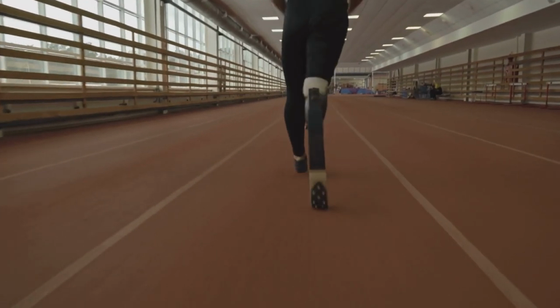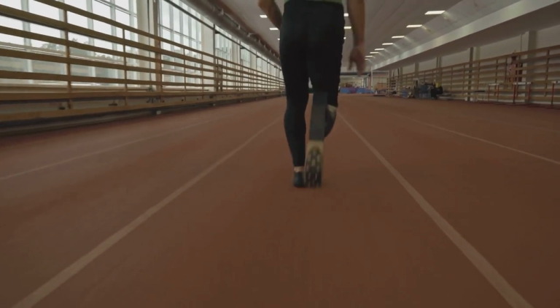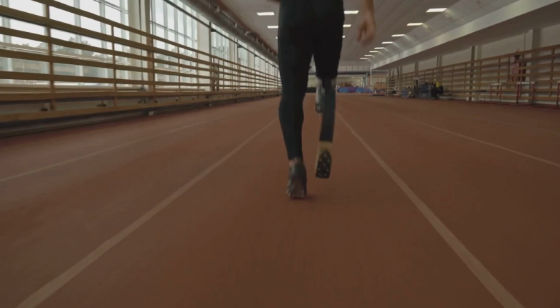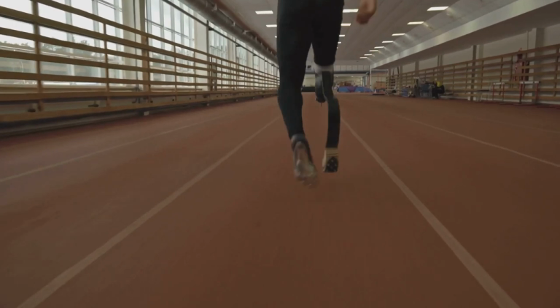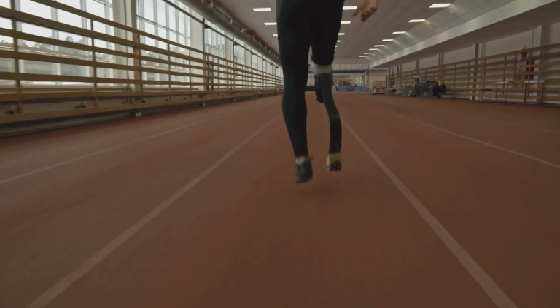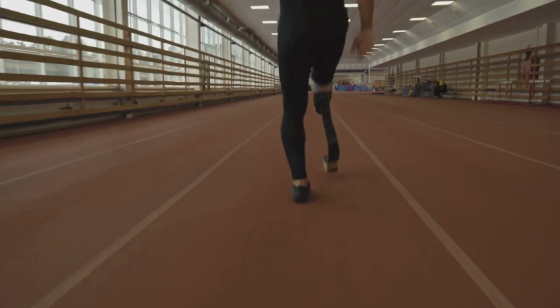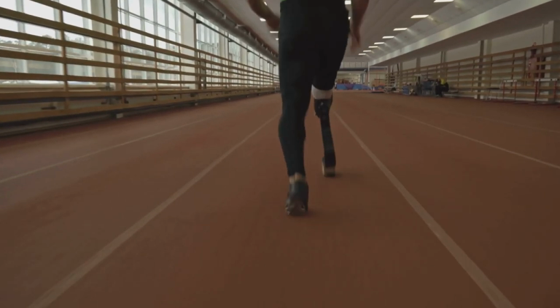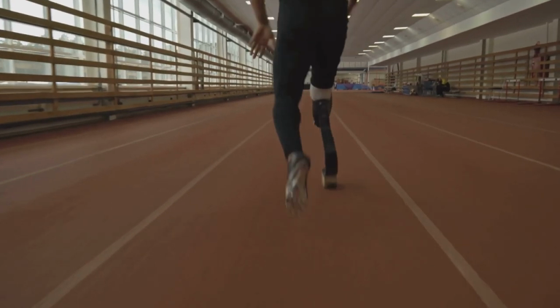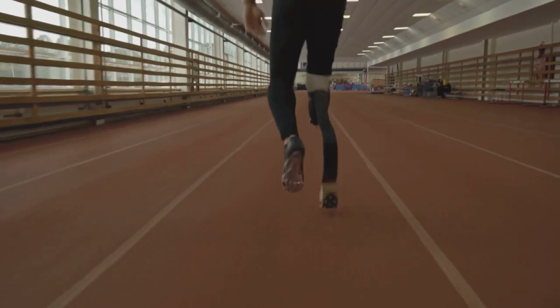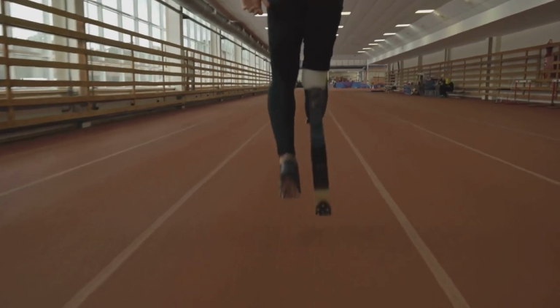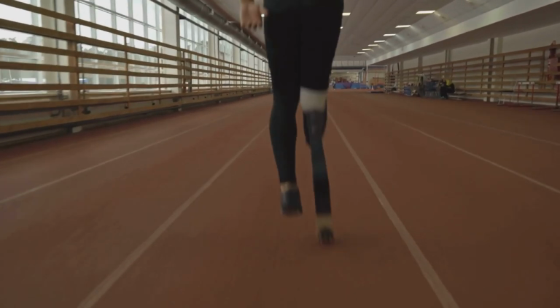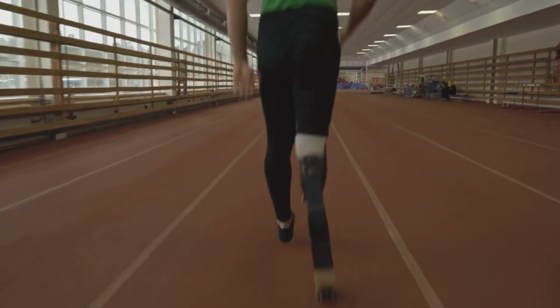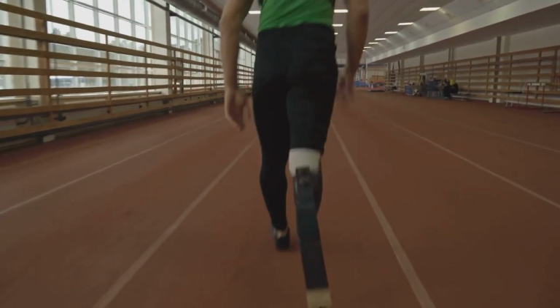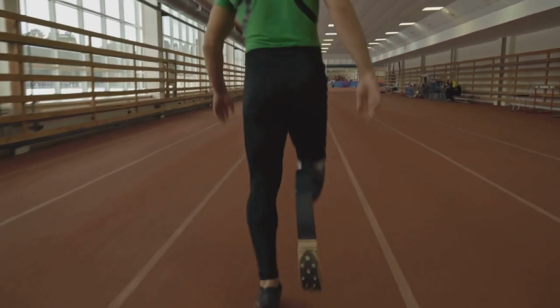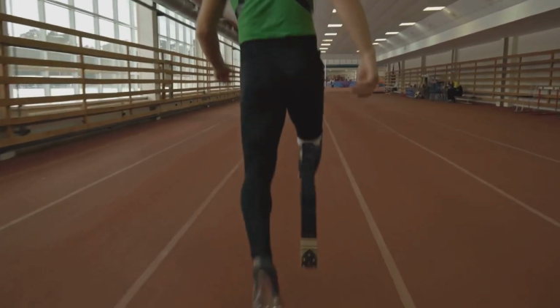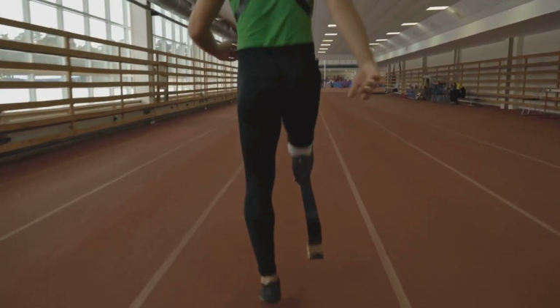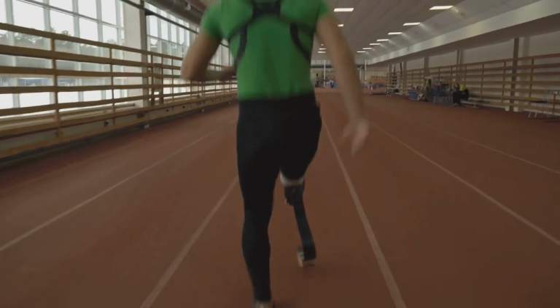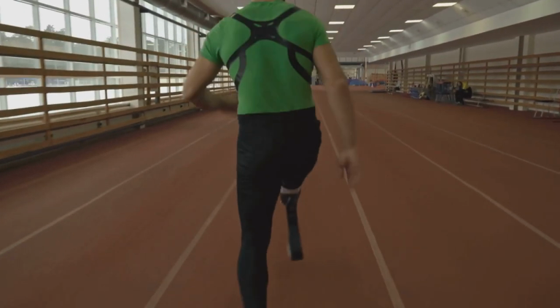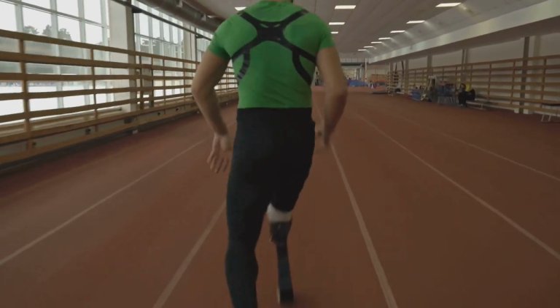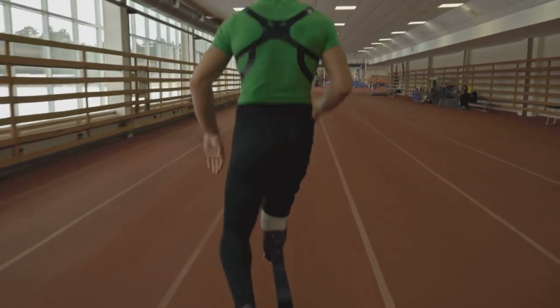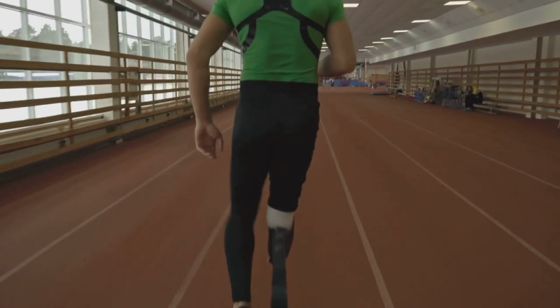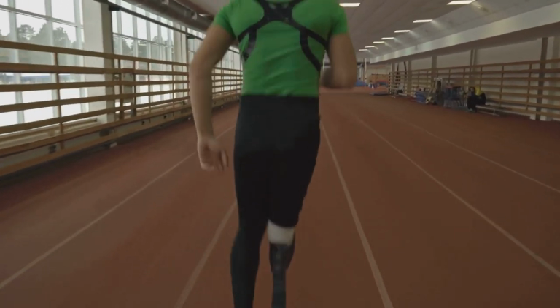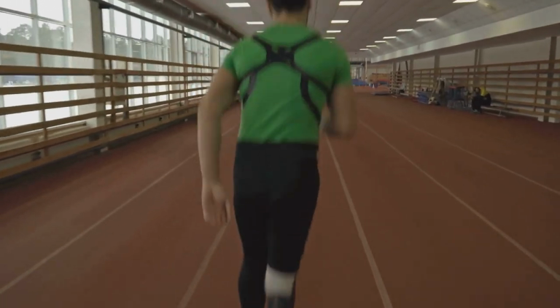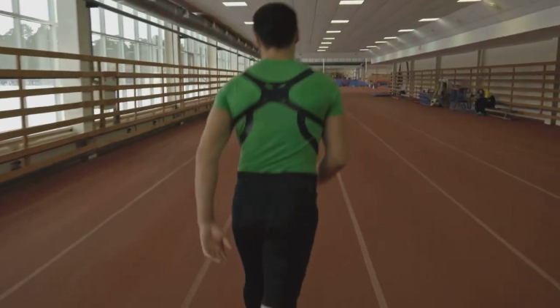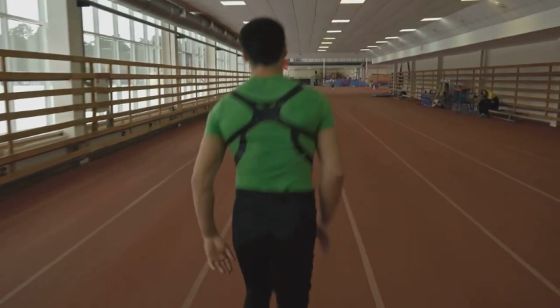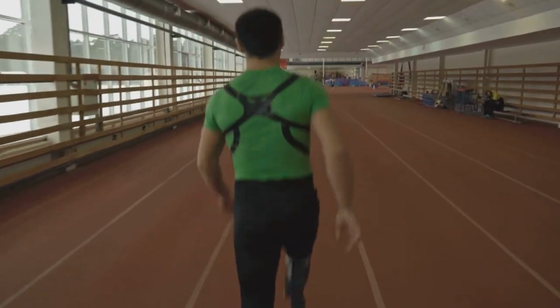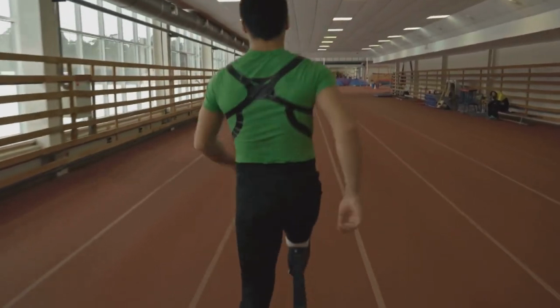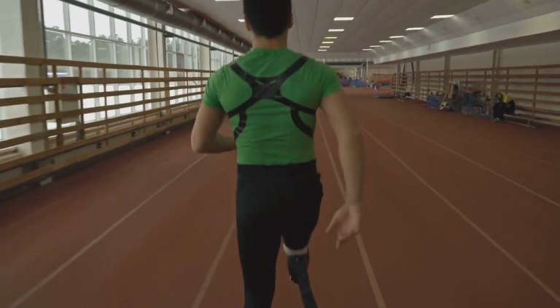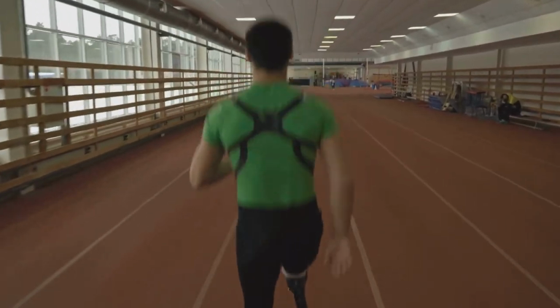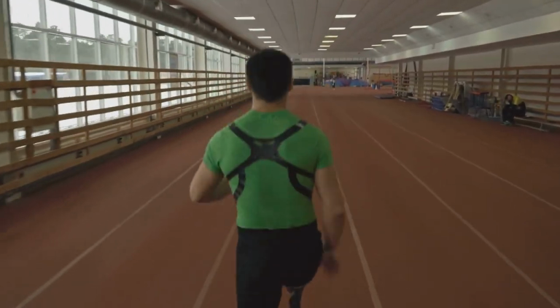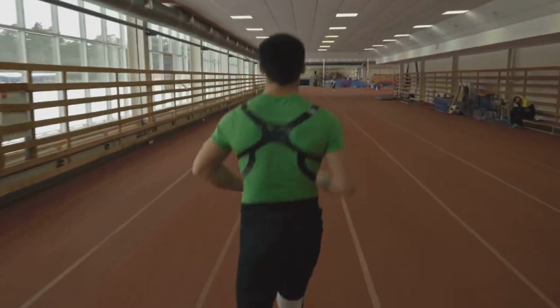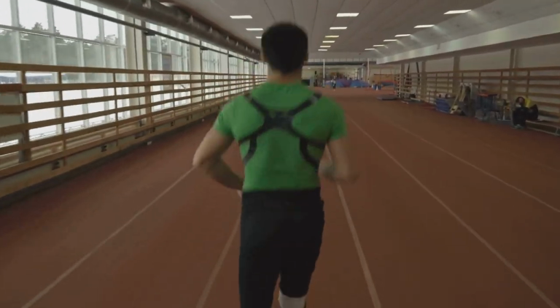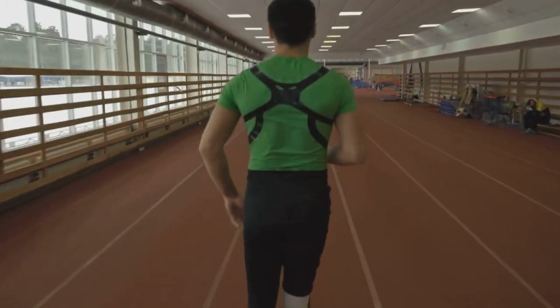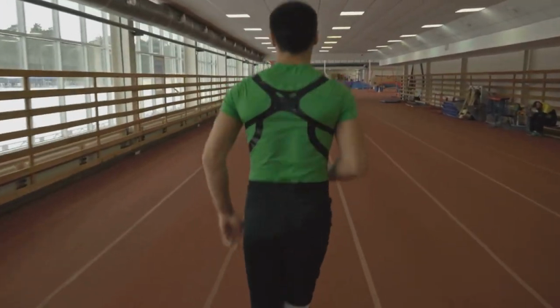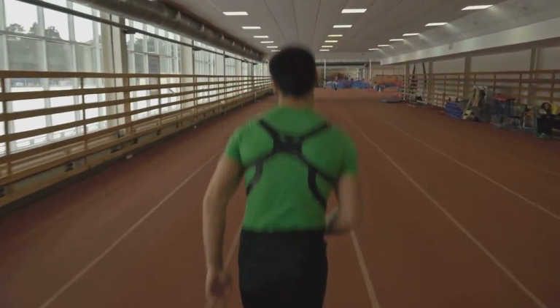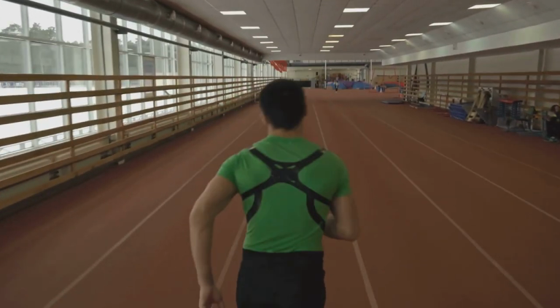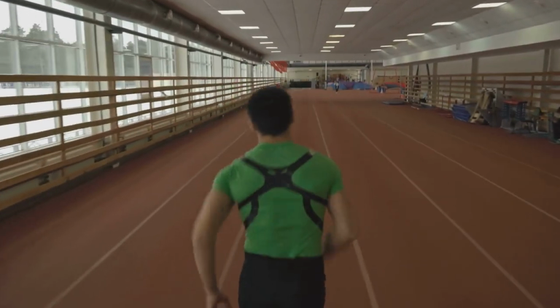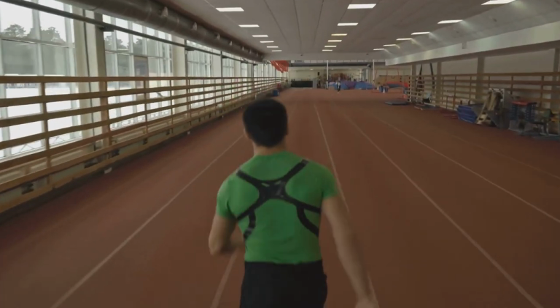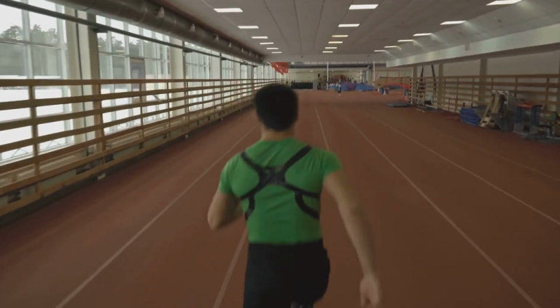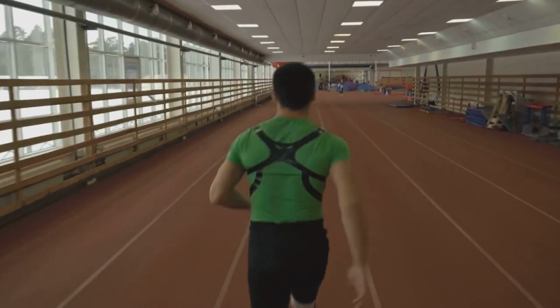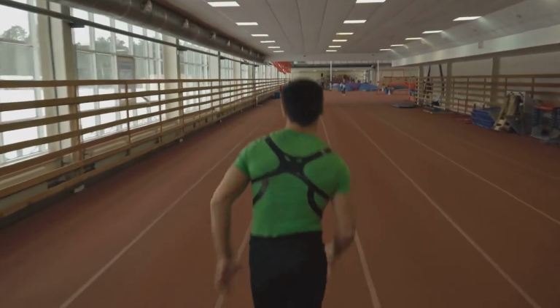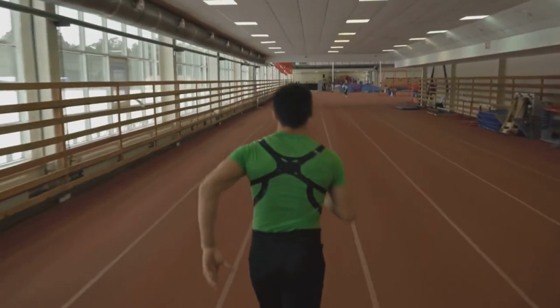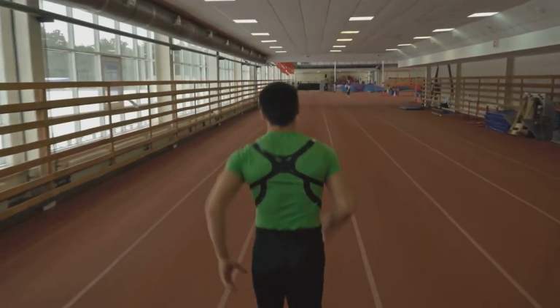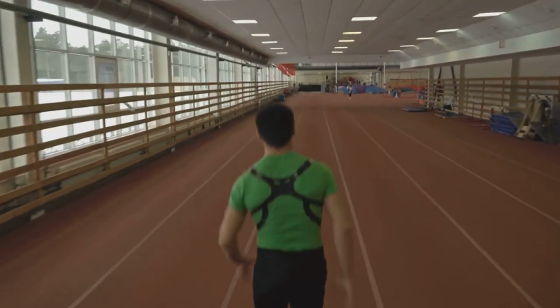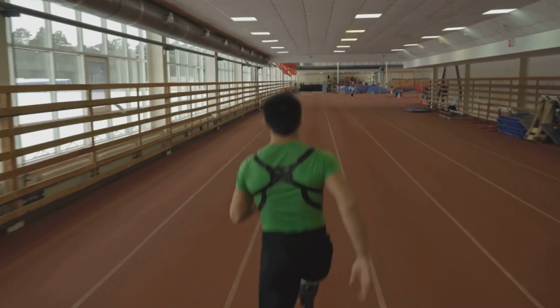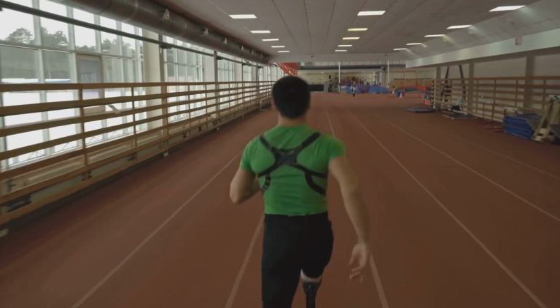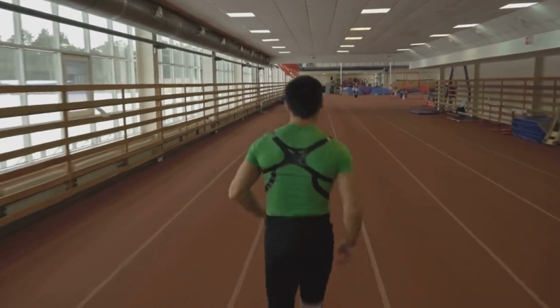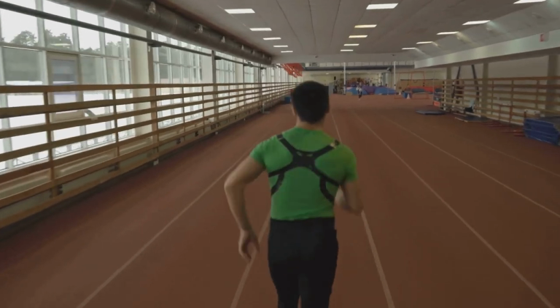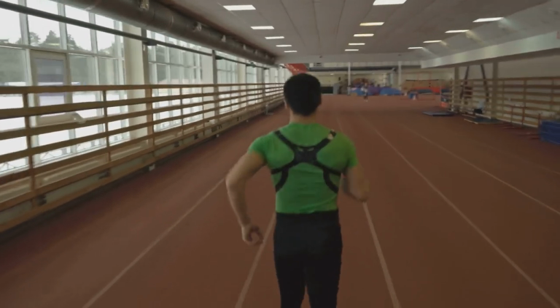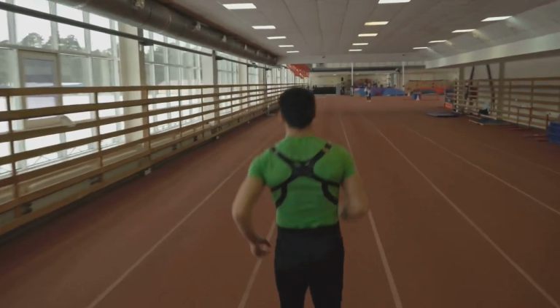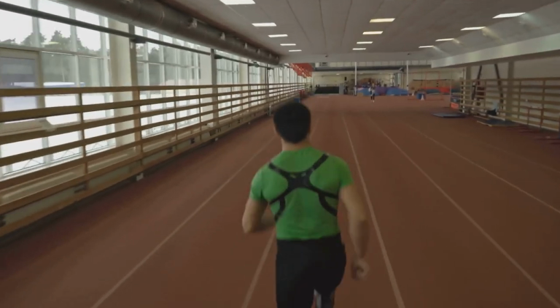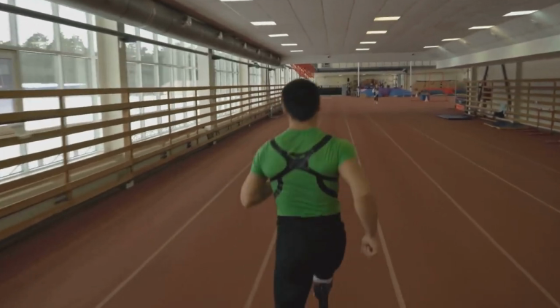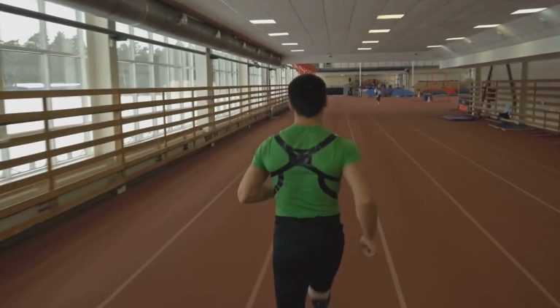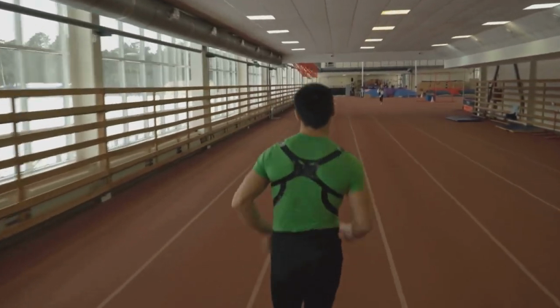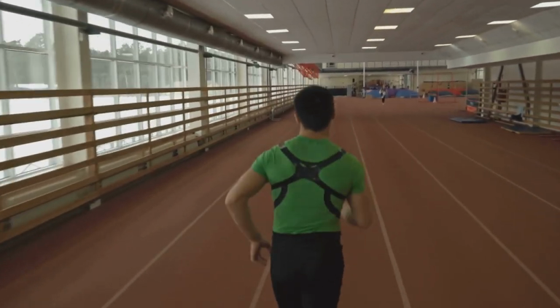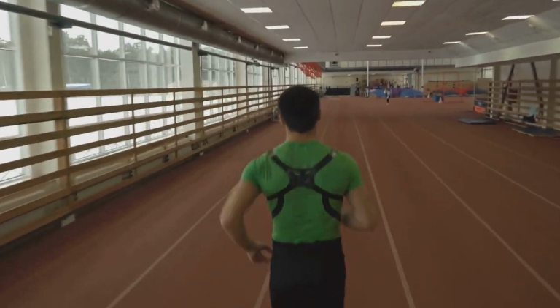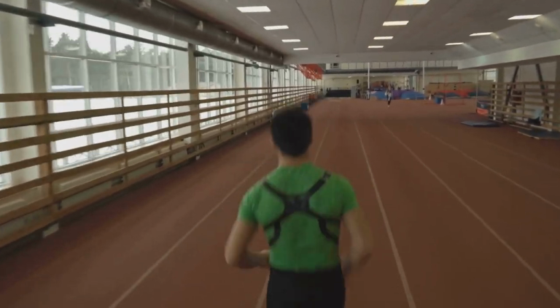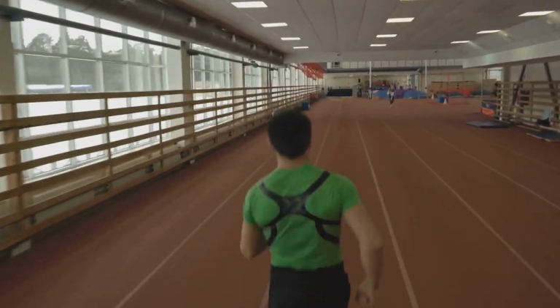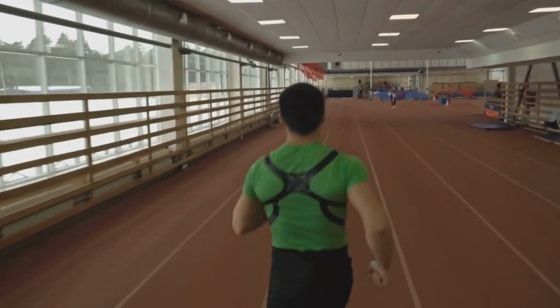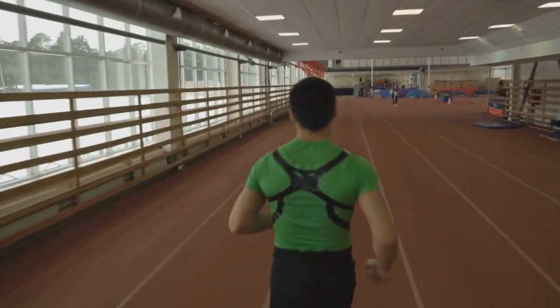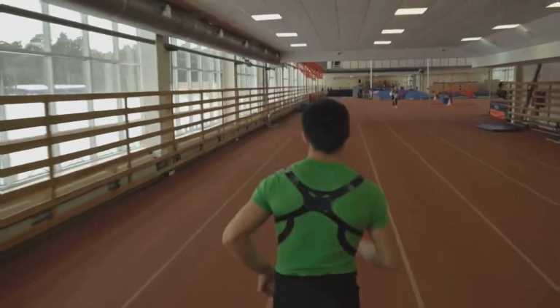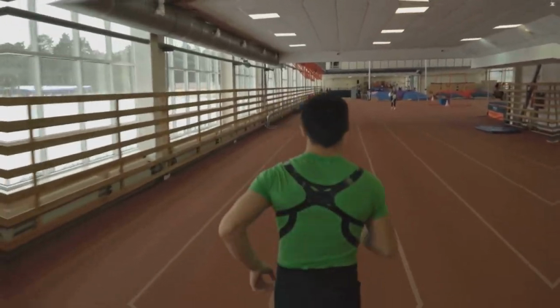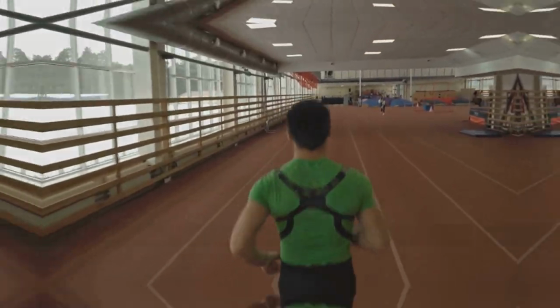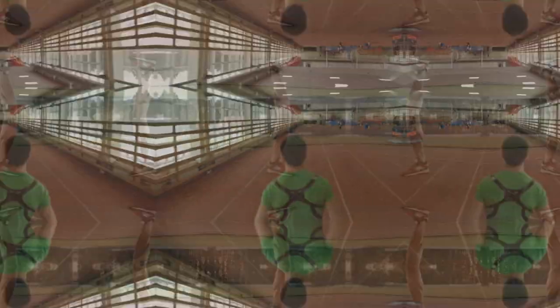Lastly, your foot strike. Aim for a mid-foot or forefoot strike. This reduces impact and improves shock absorption.